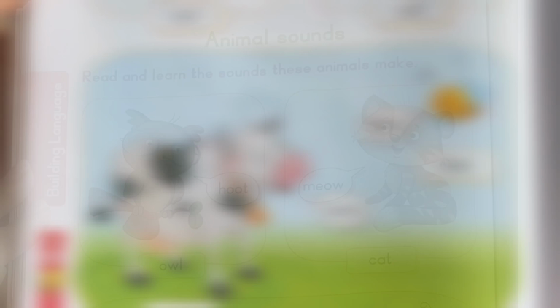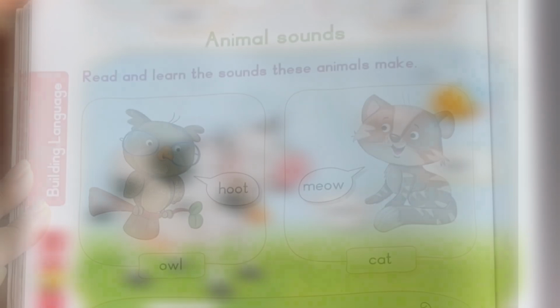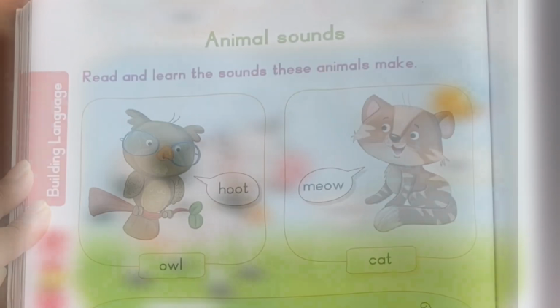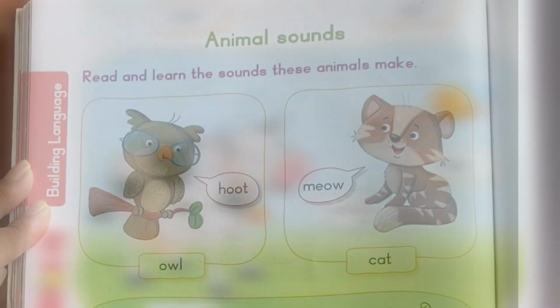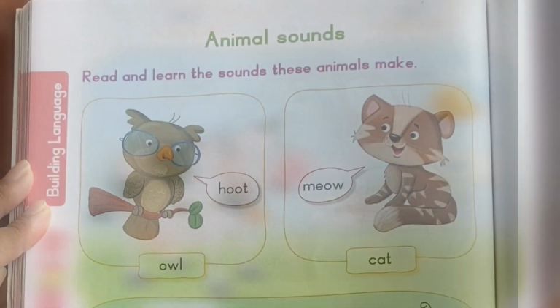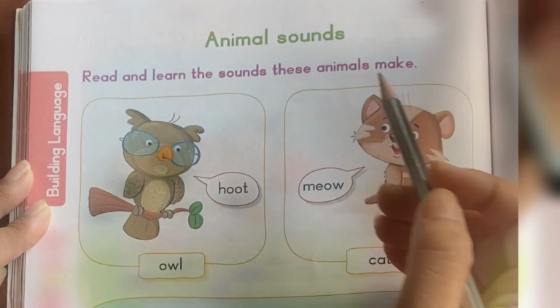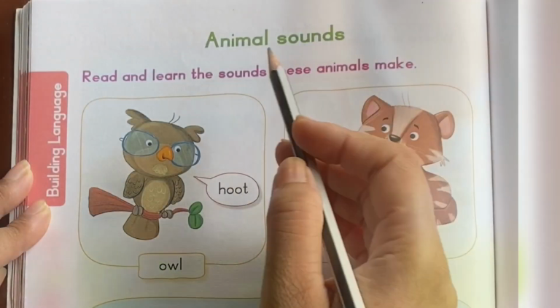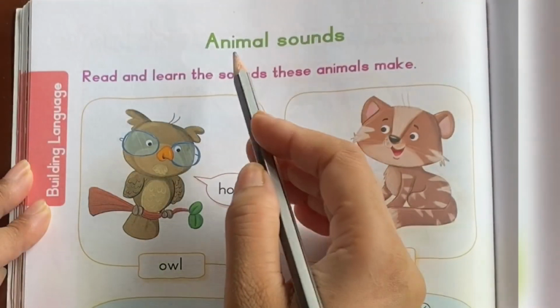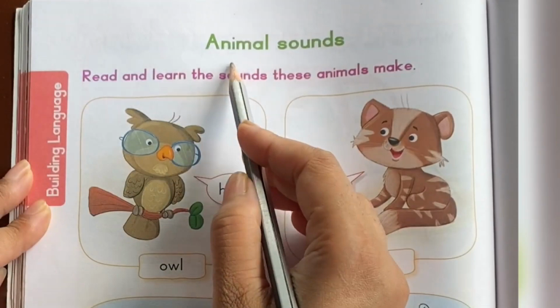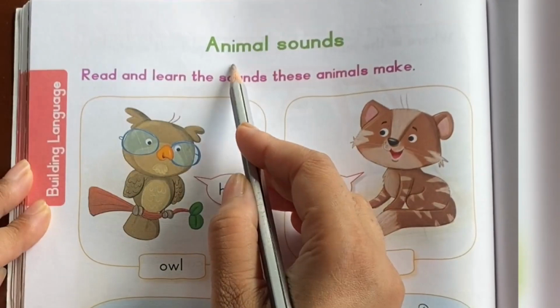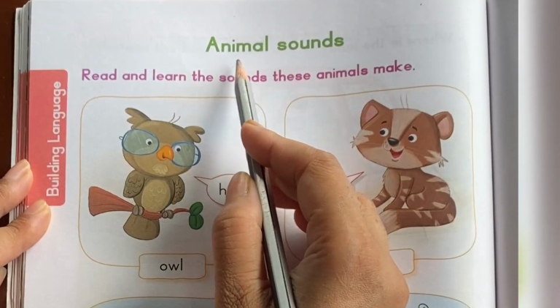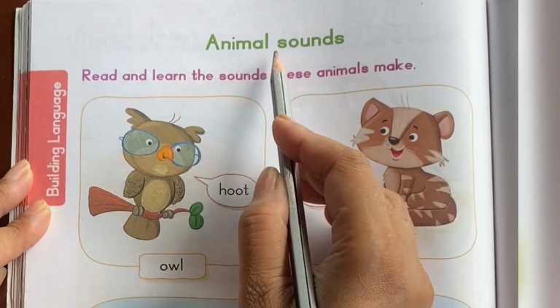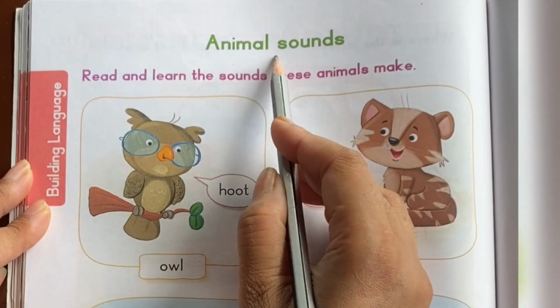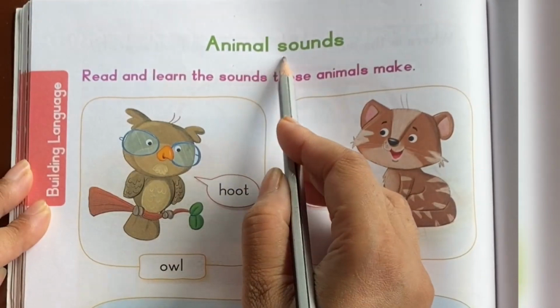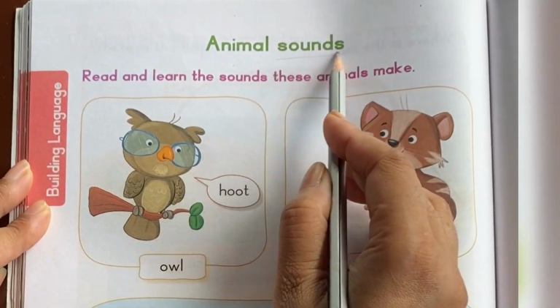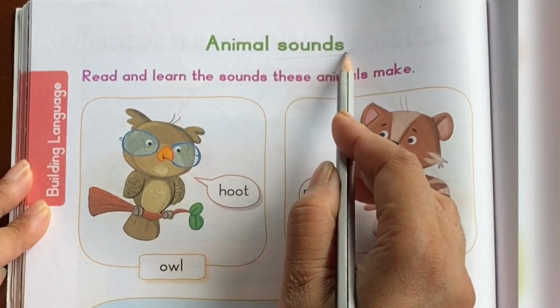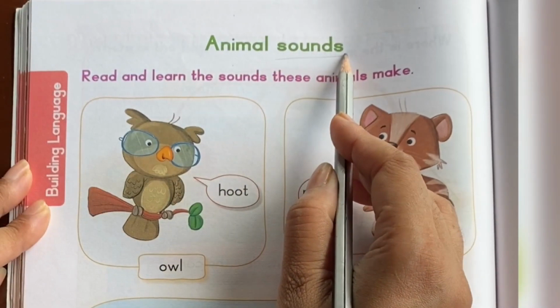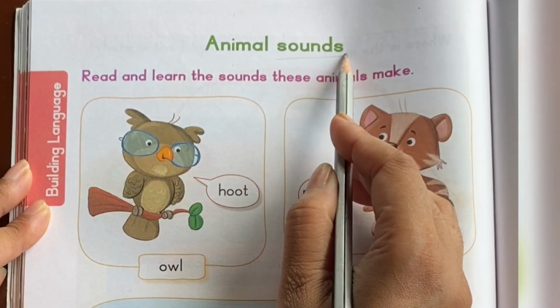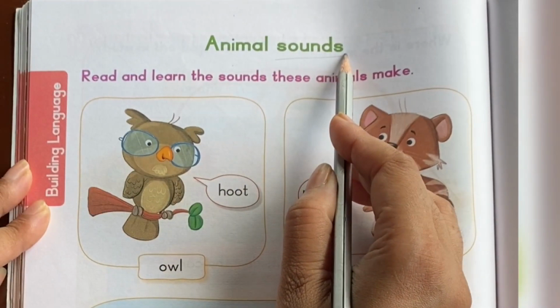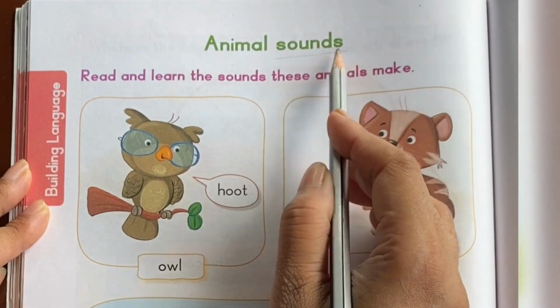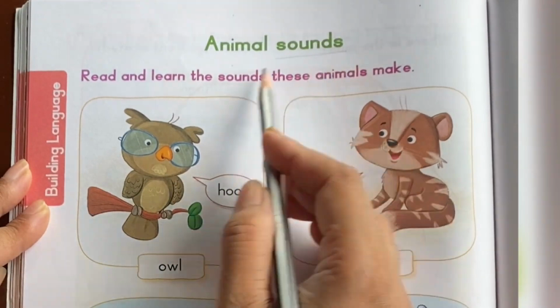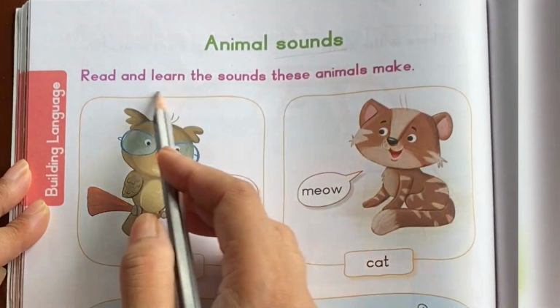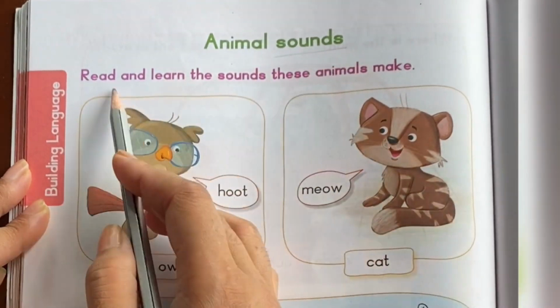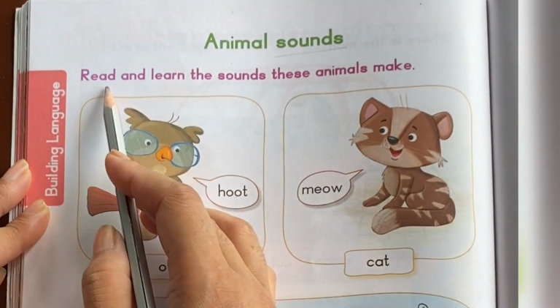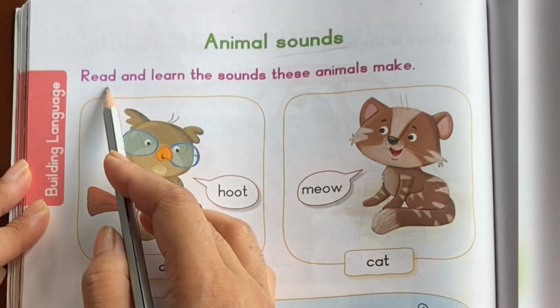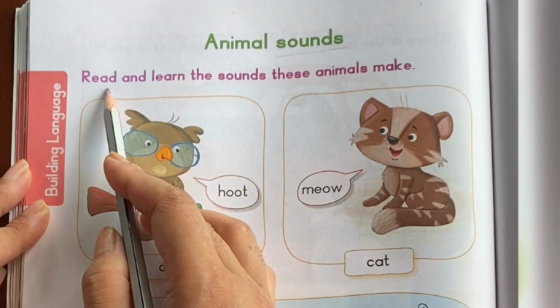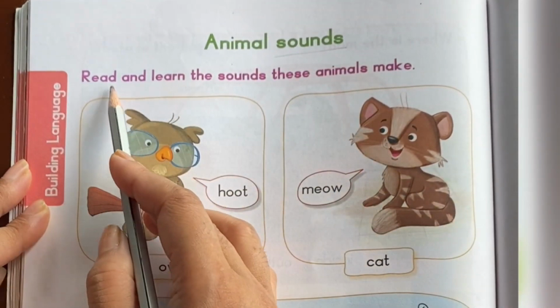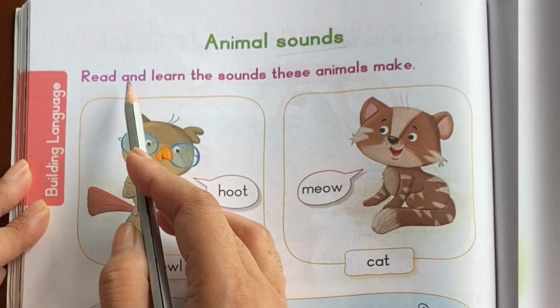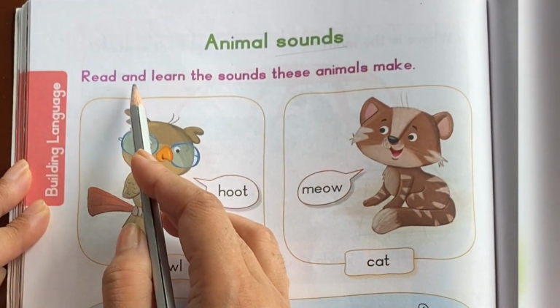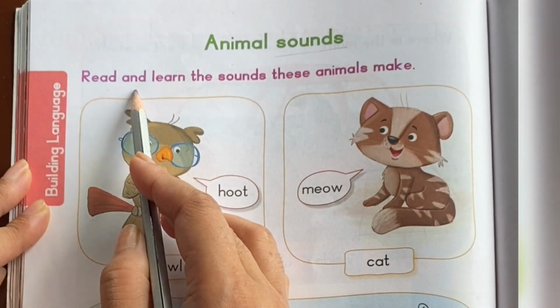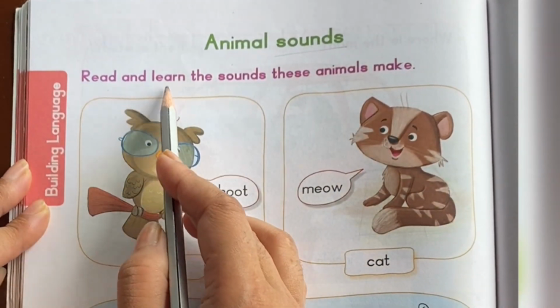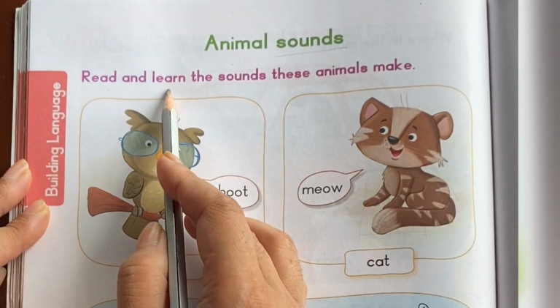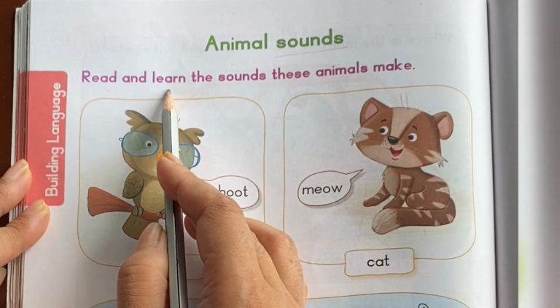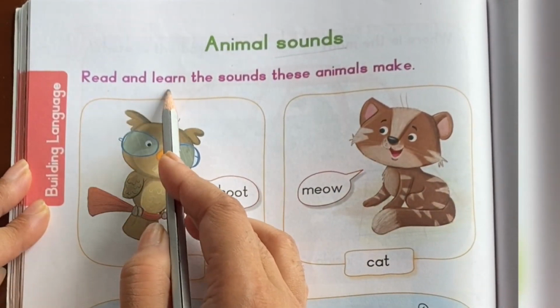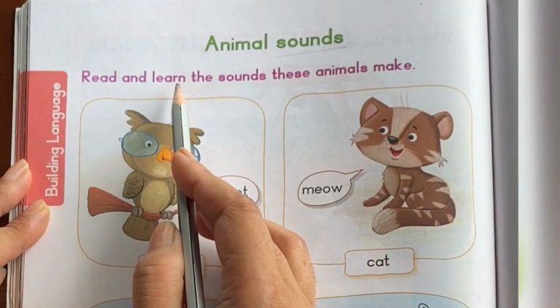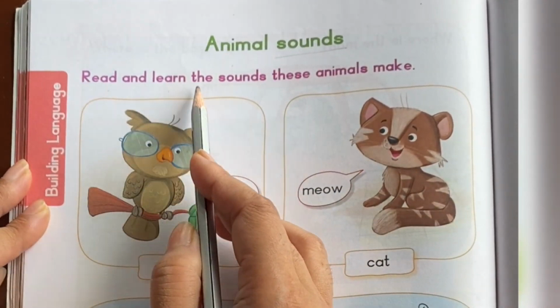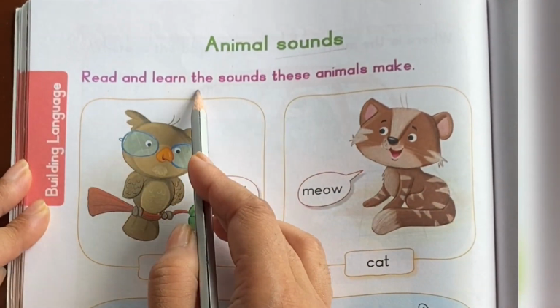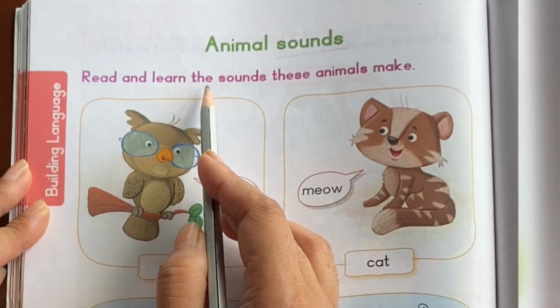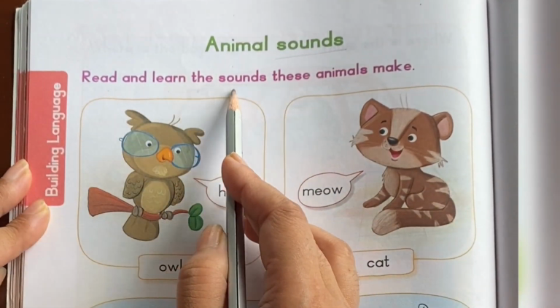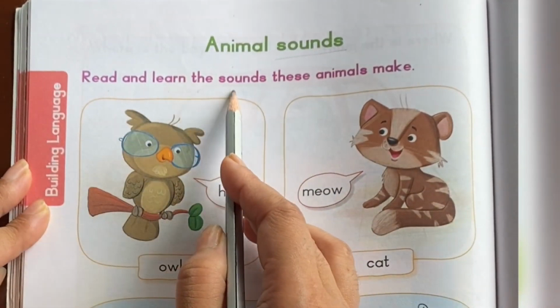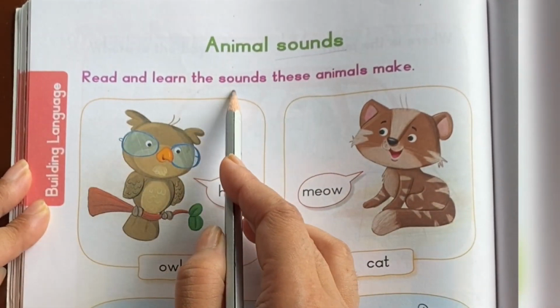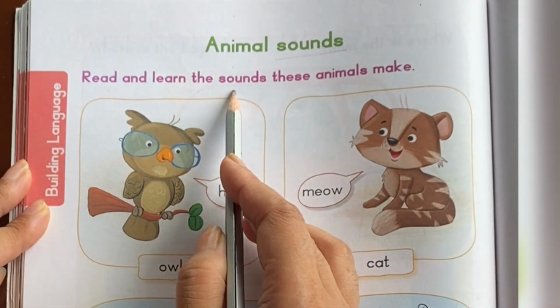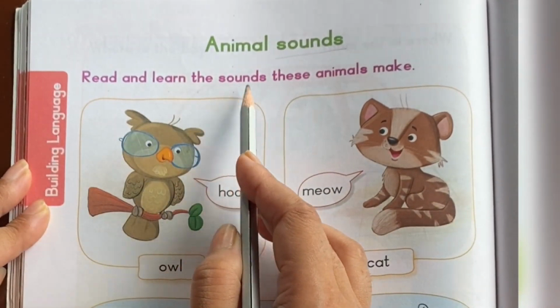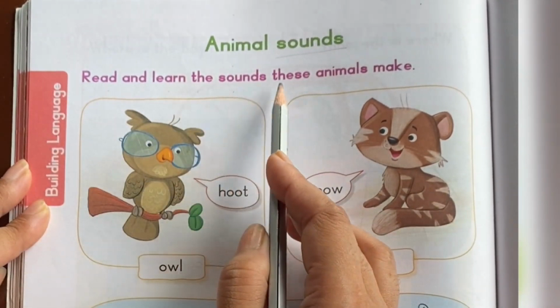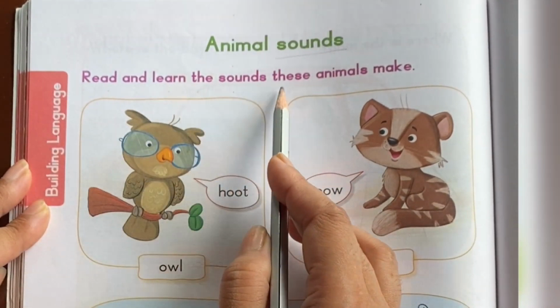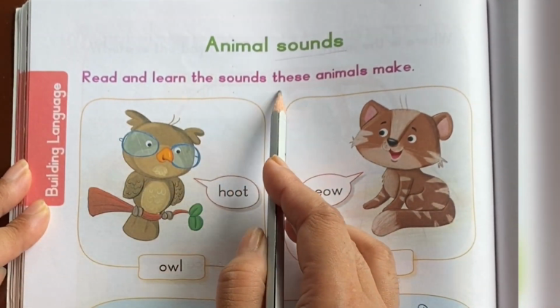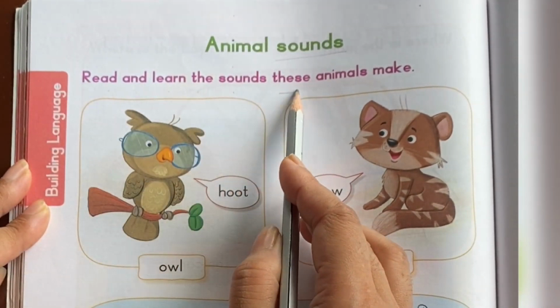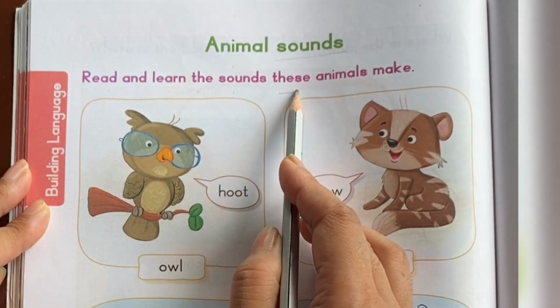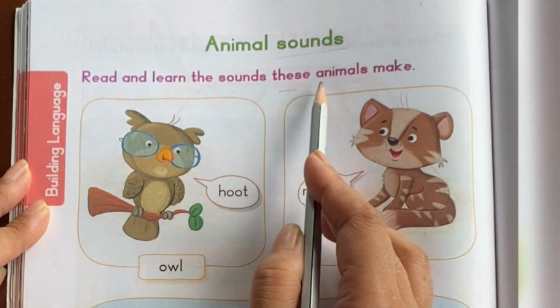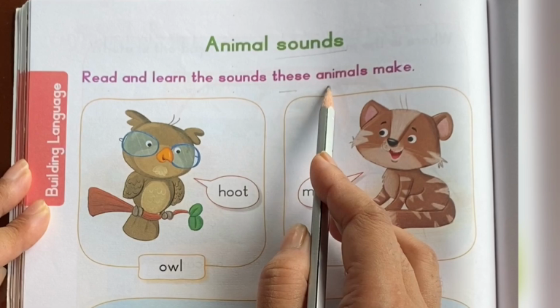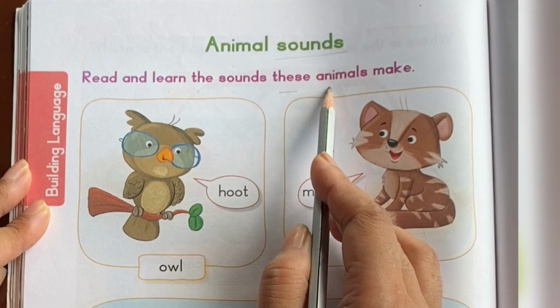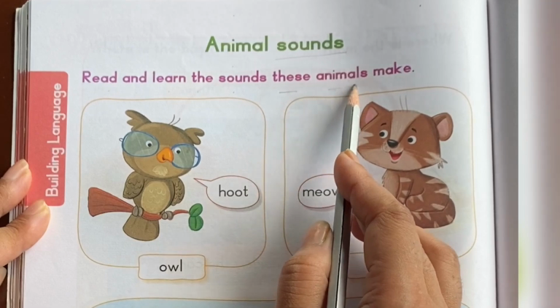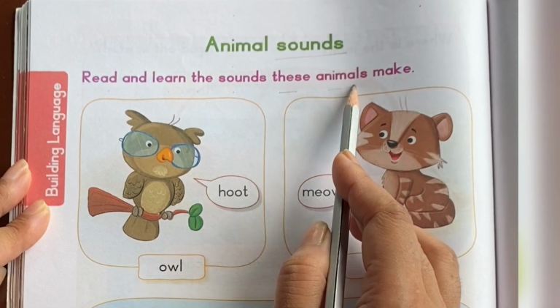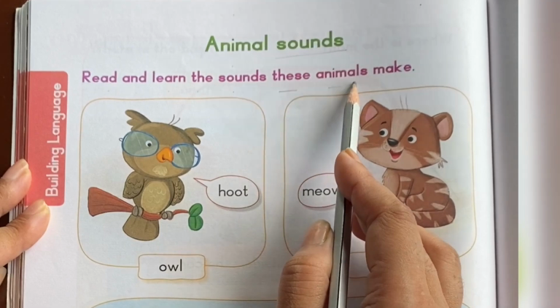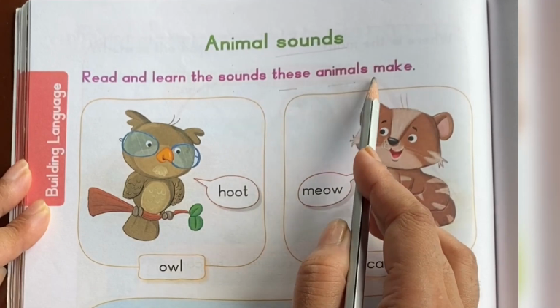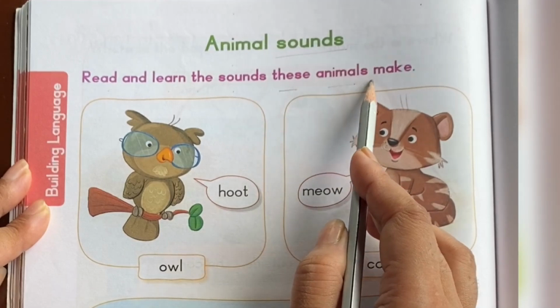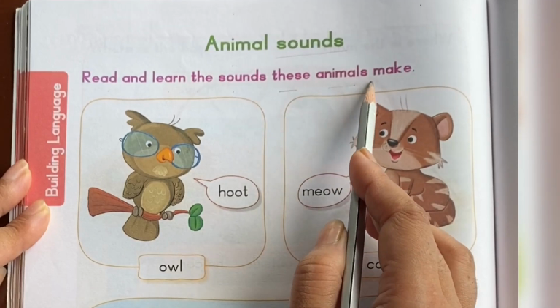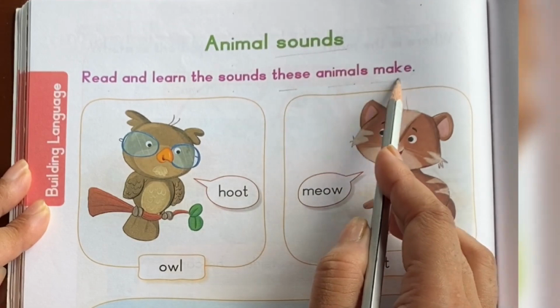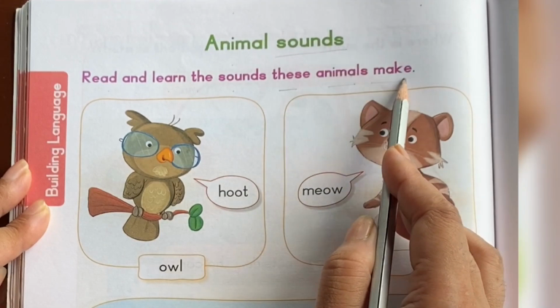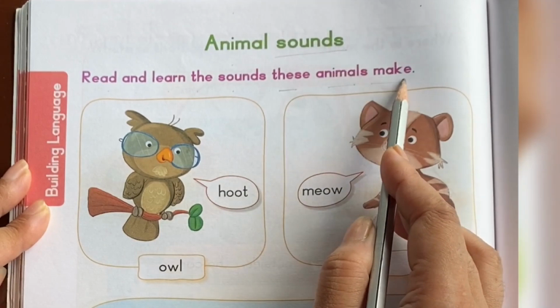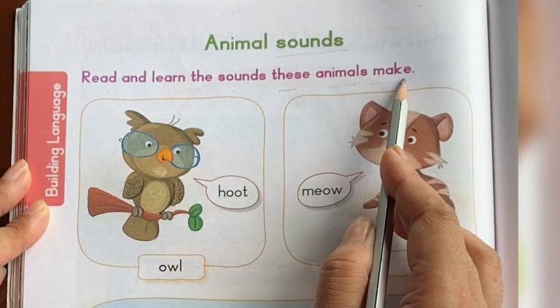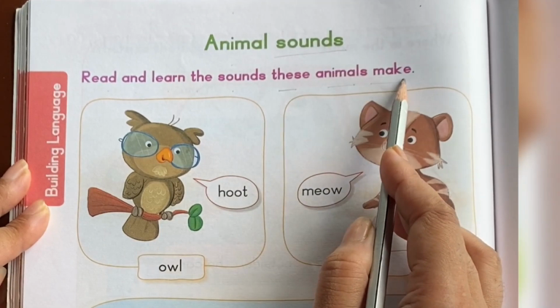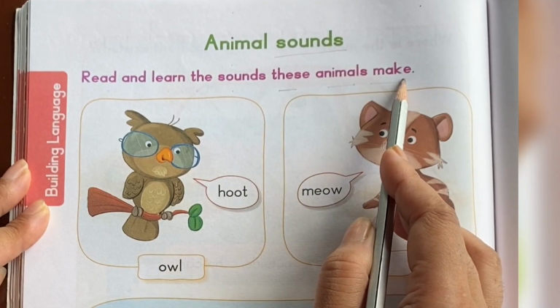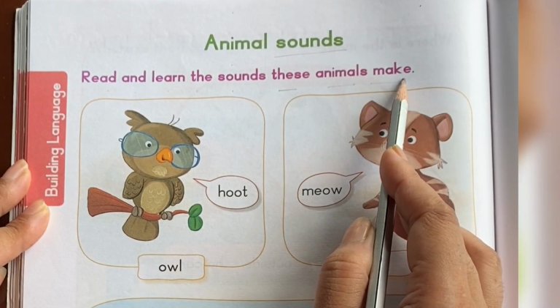Animal sounds. Read and learn the sounds these animals make.